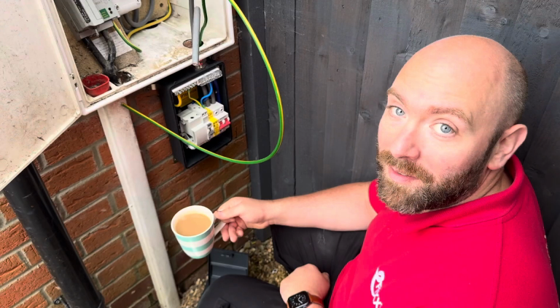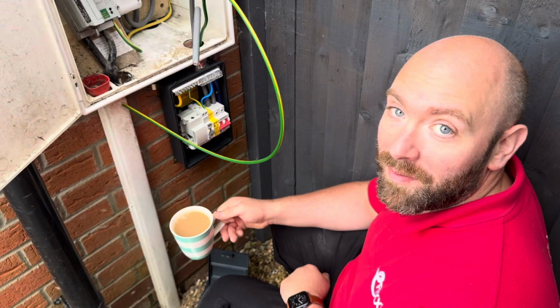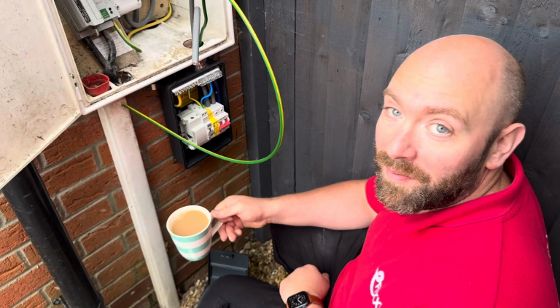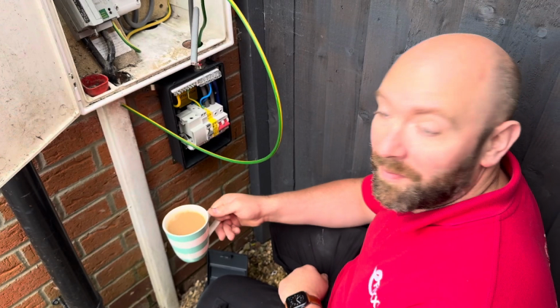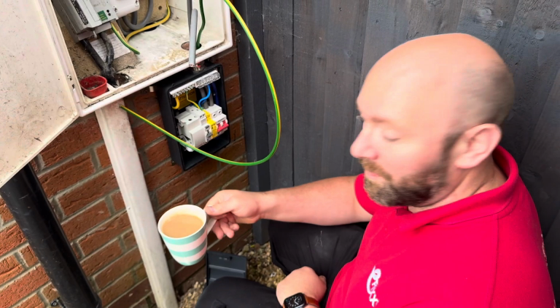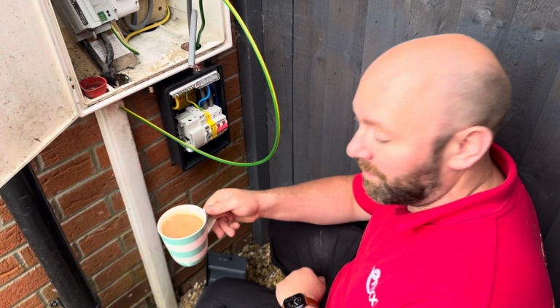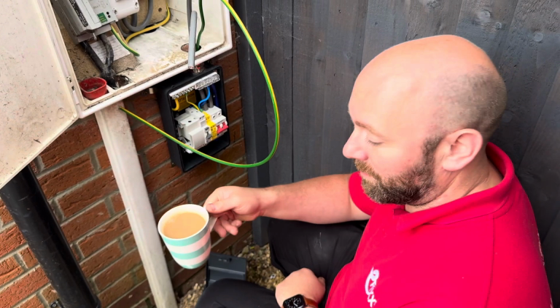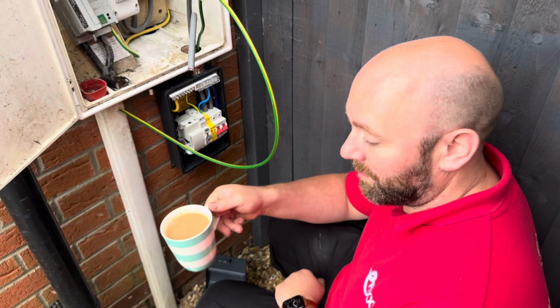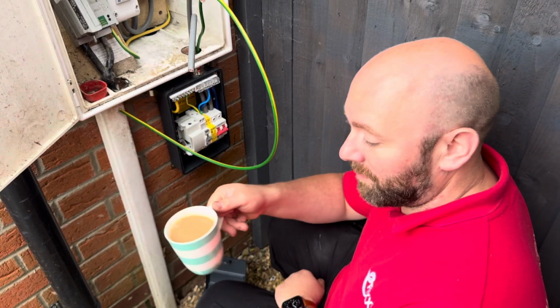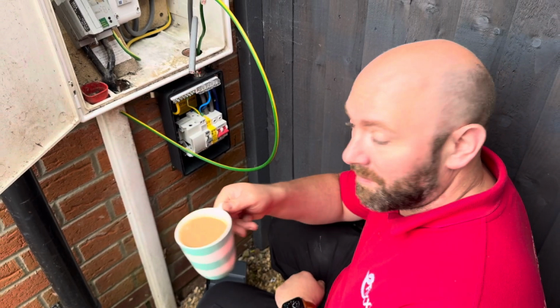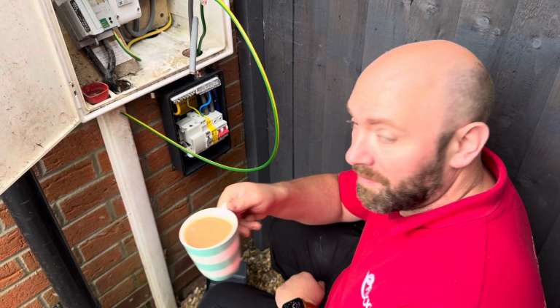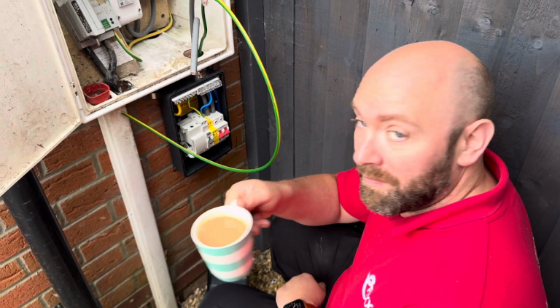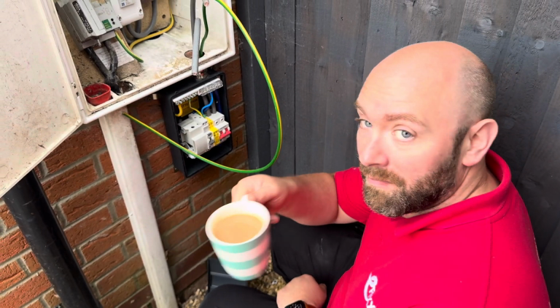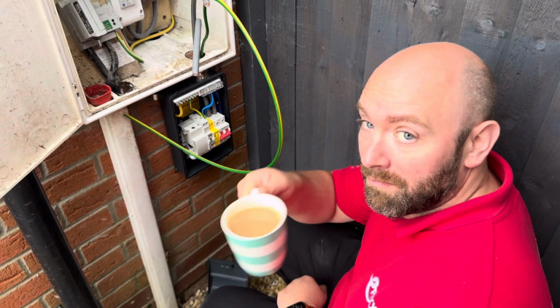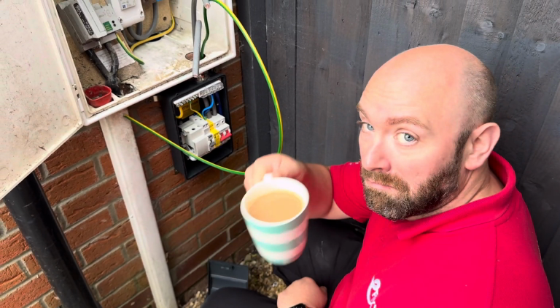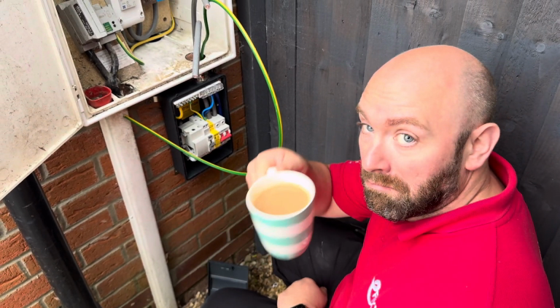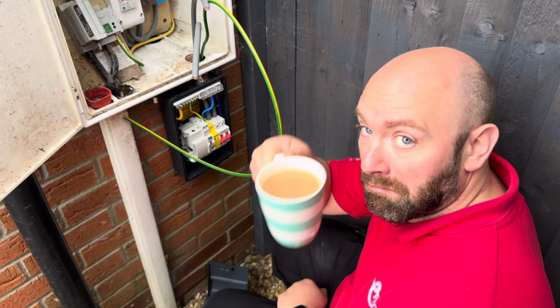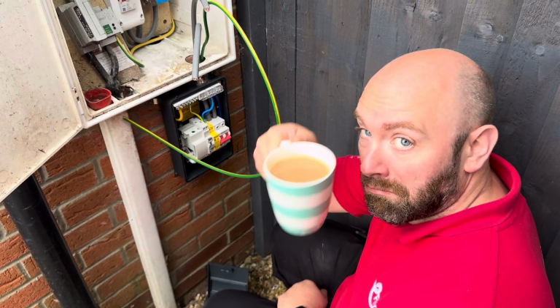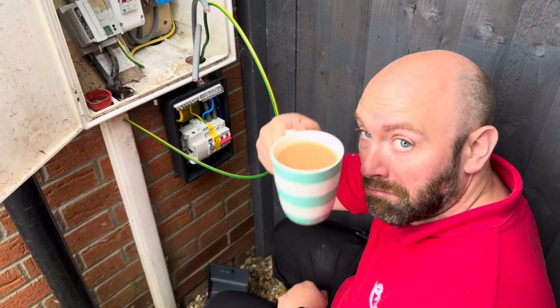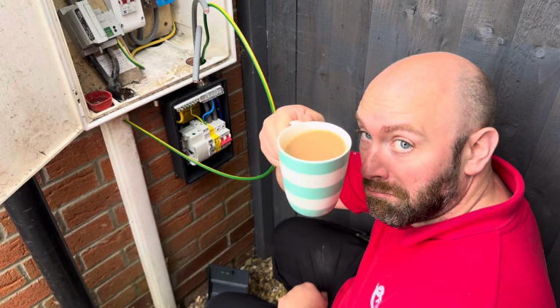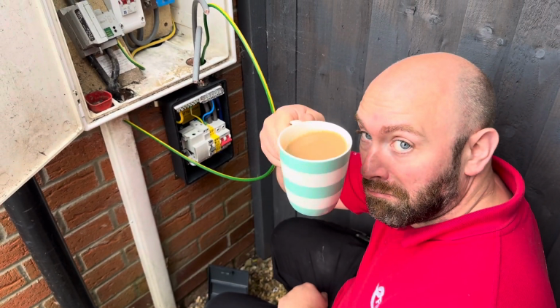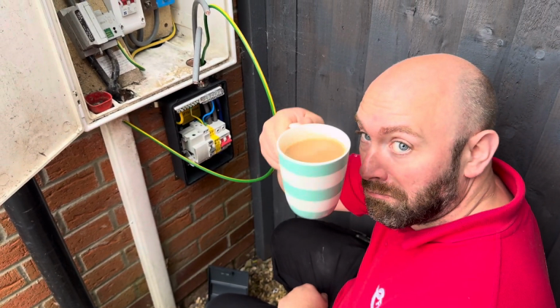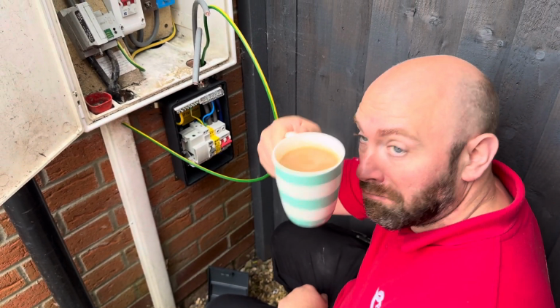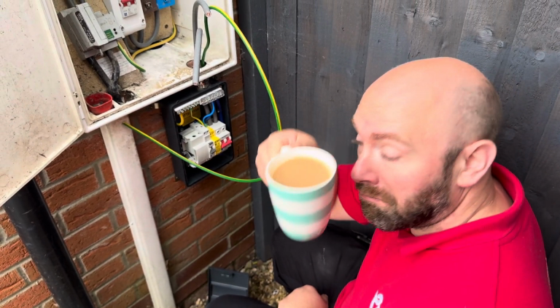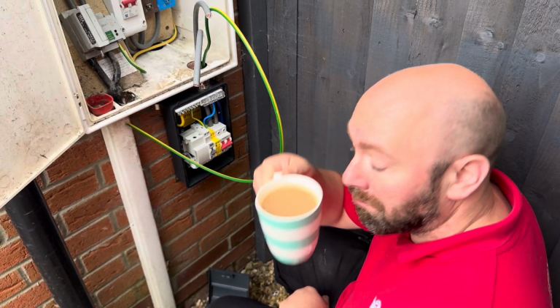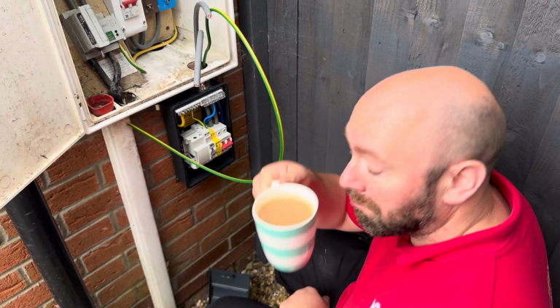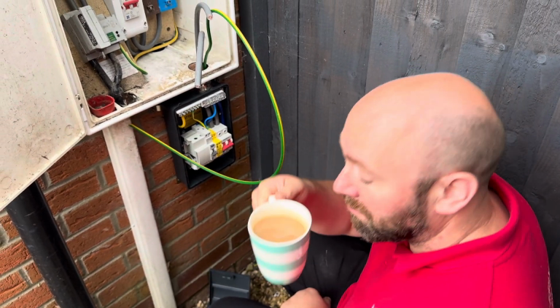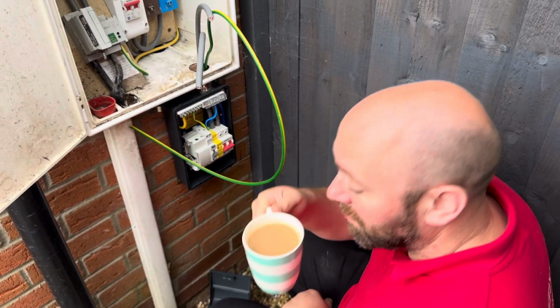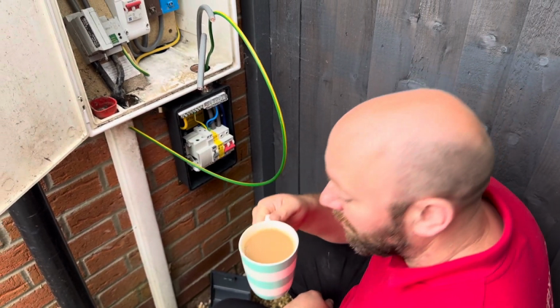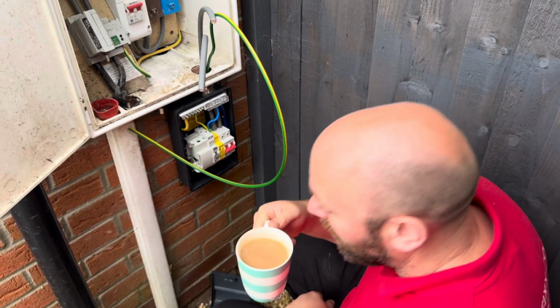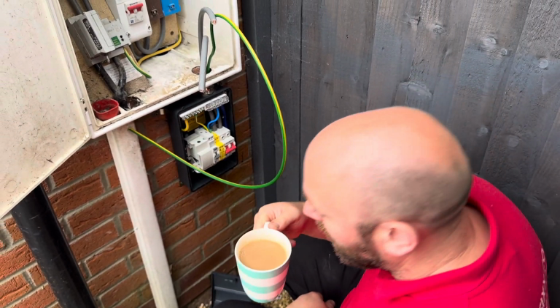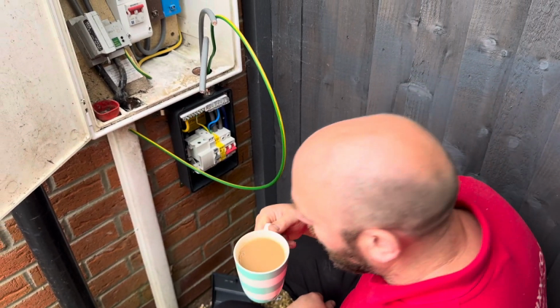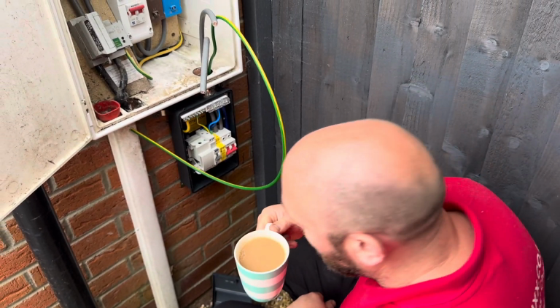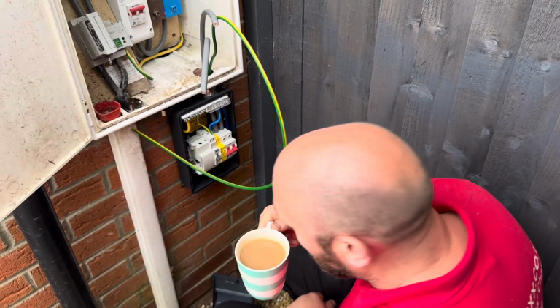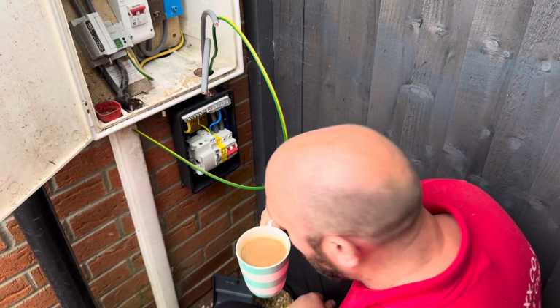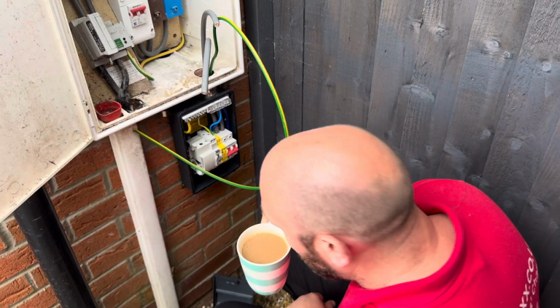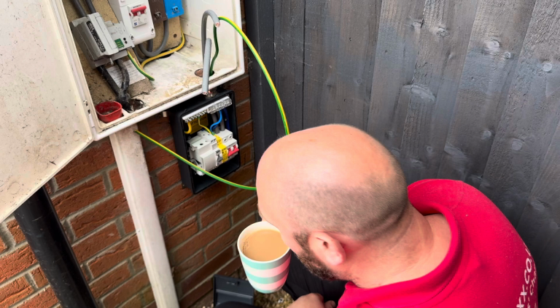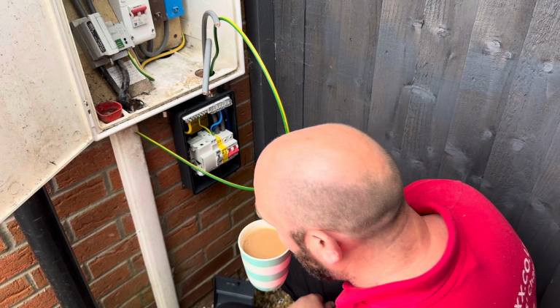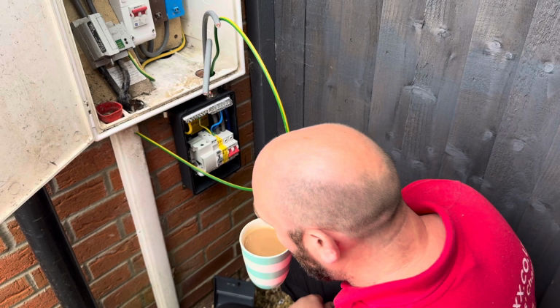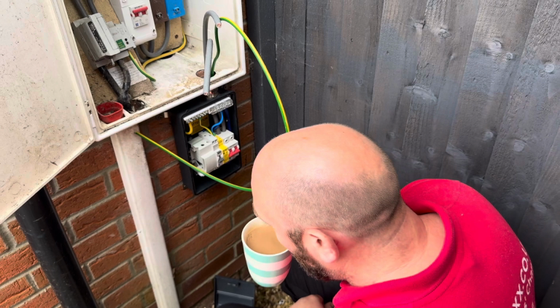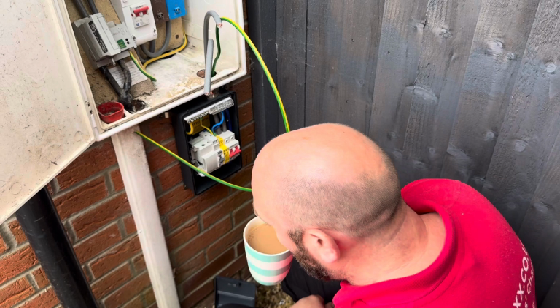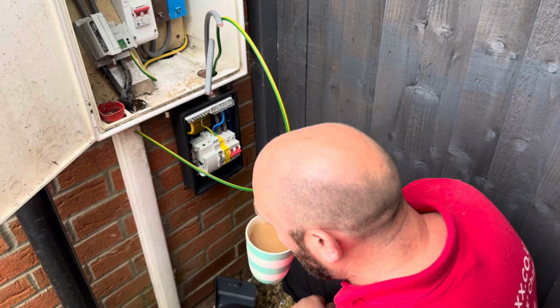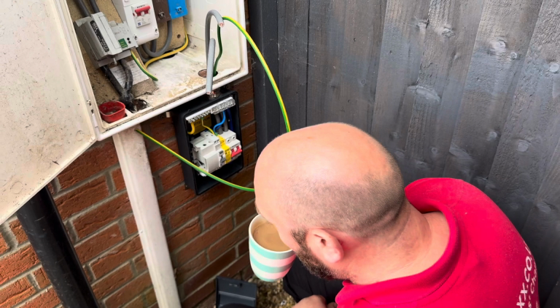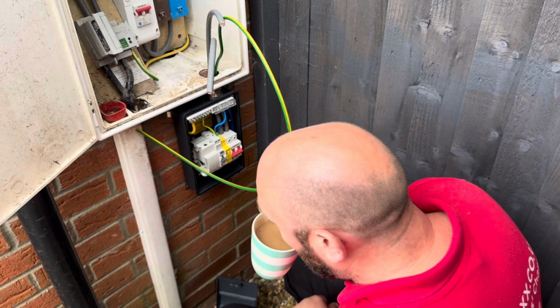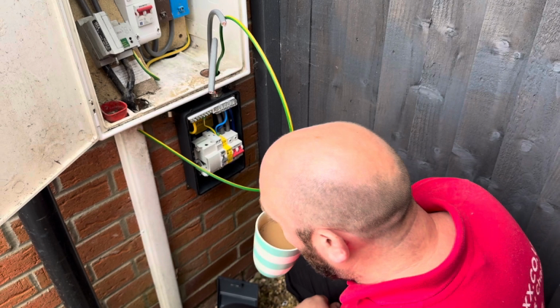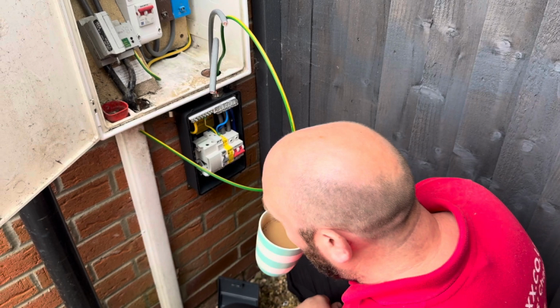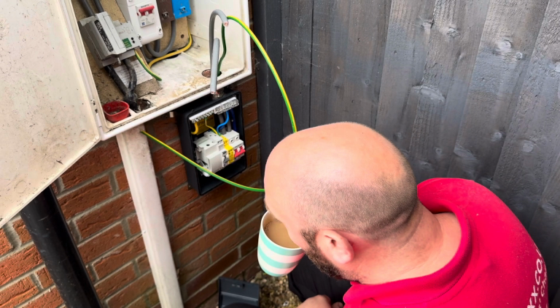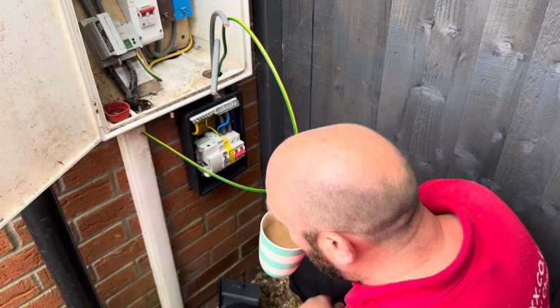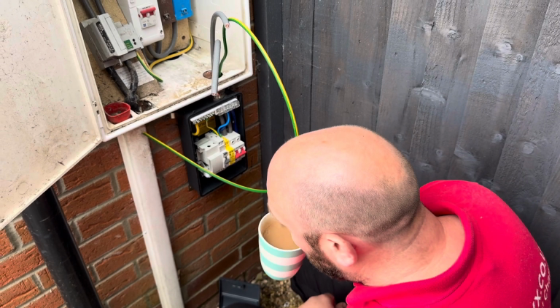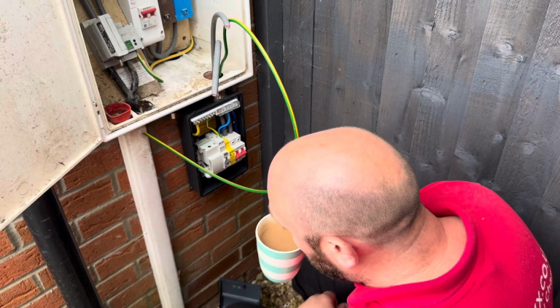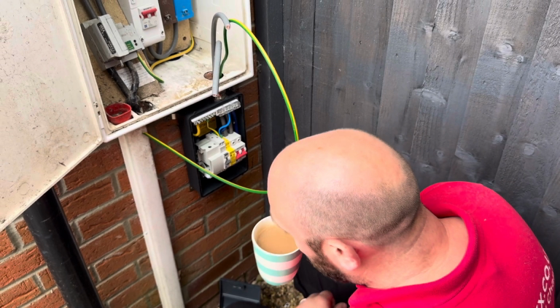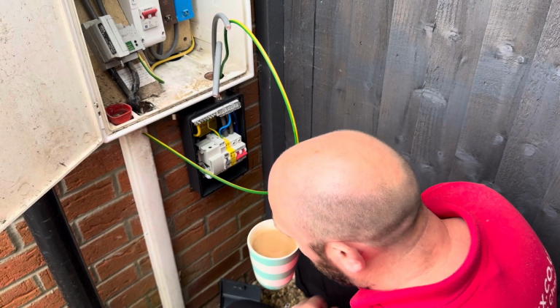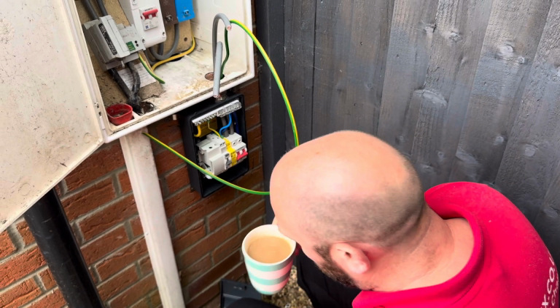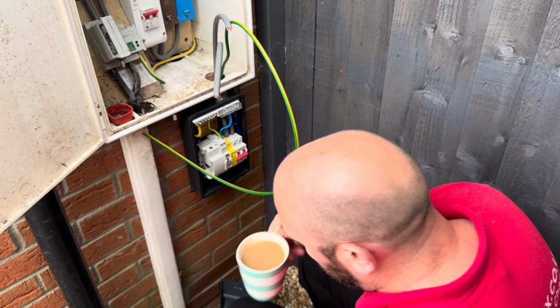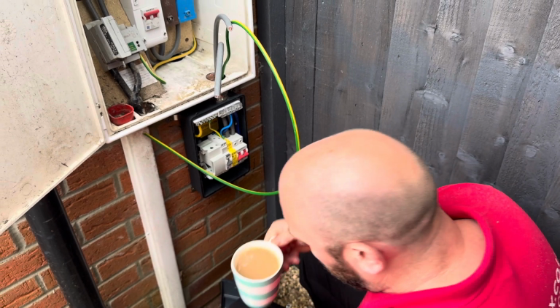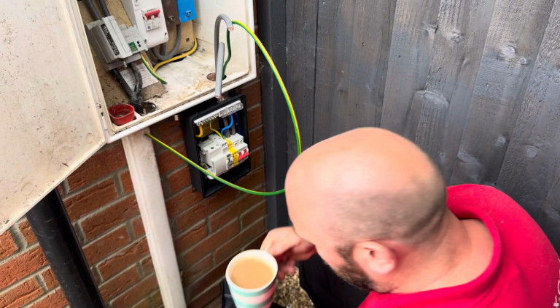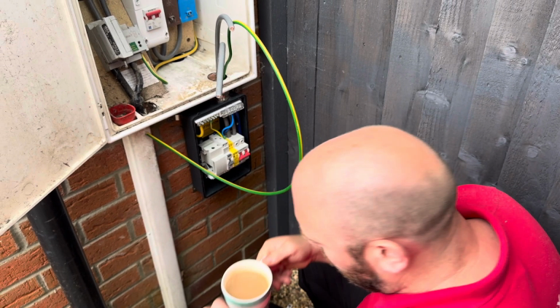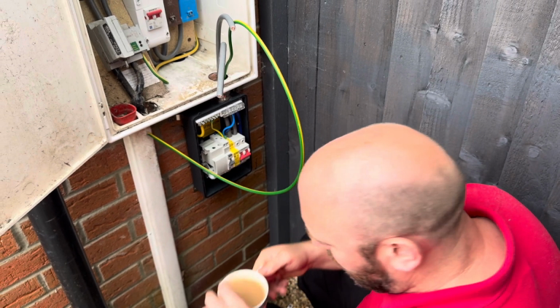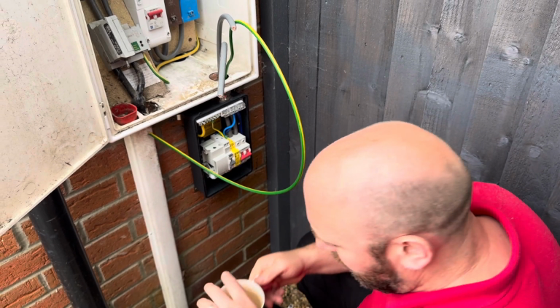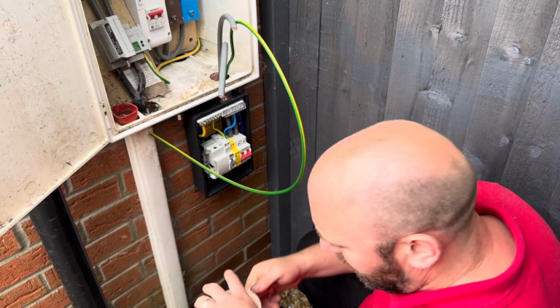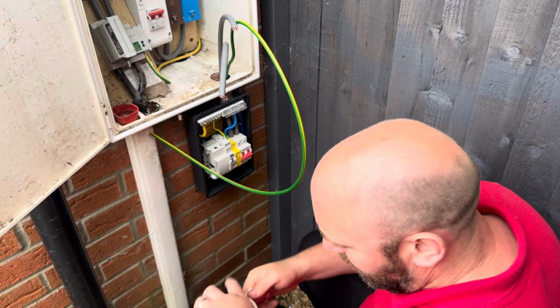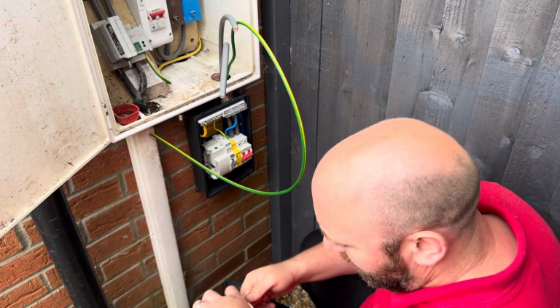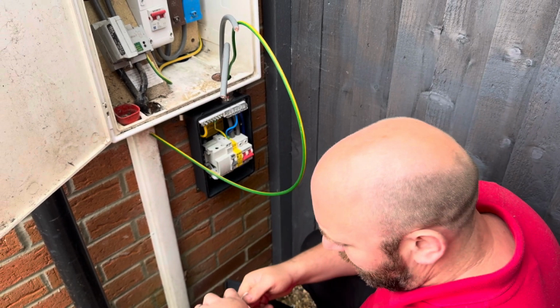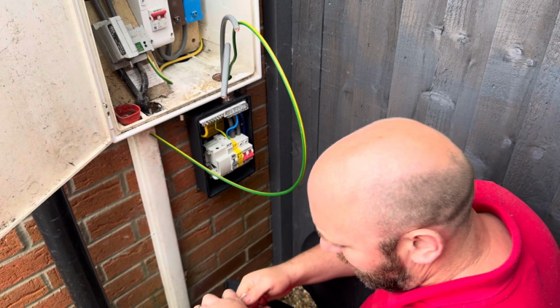I told the customer that I needed to isolate the power, so it may have been a good idea to boil the kettle first — and they got the hint.